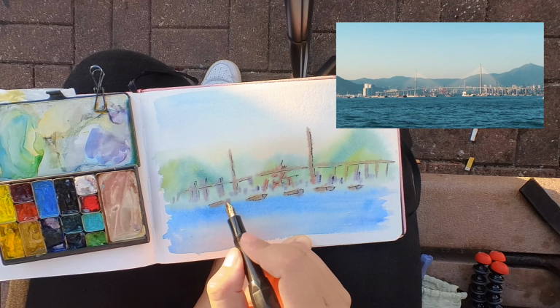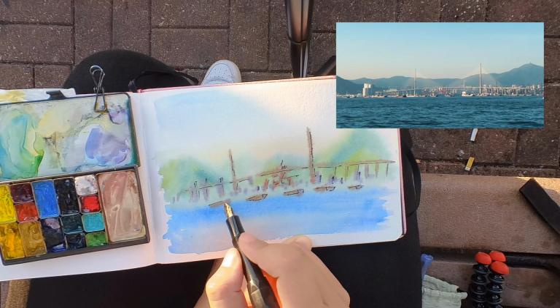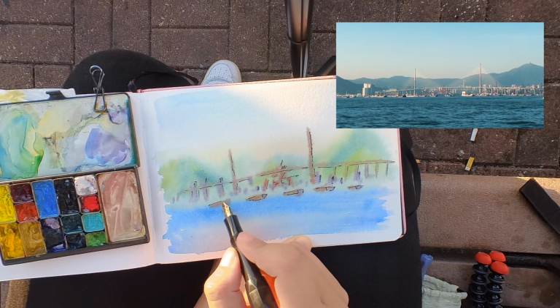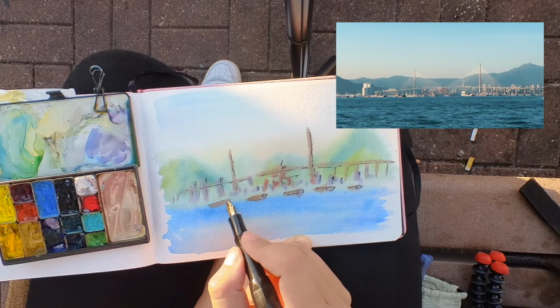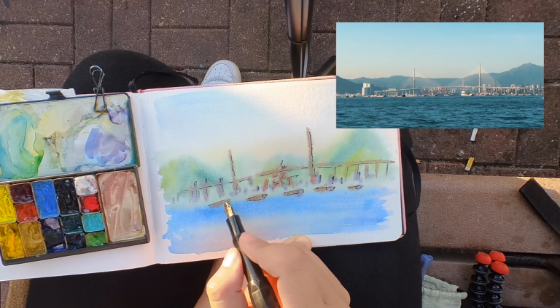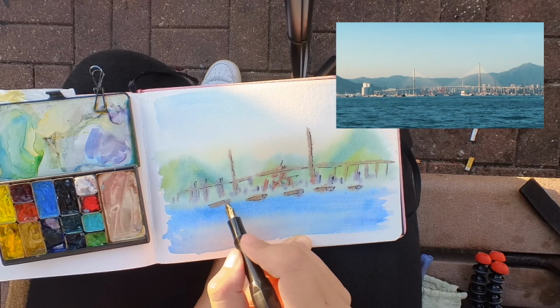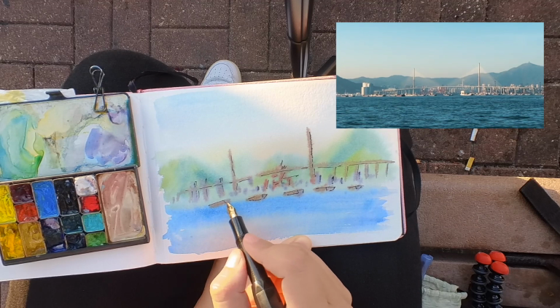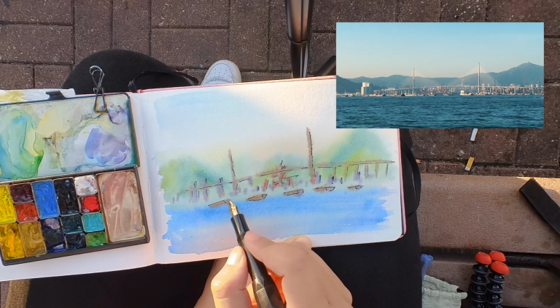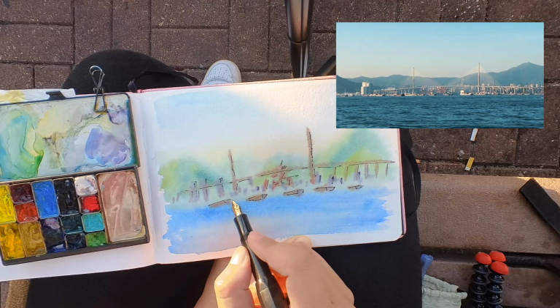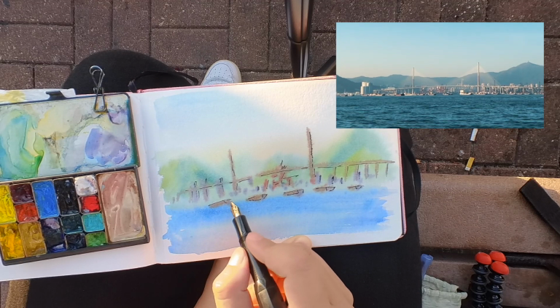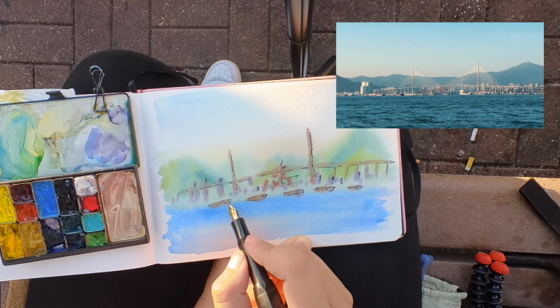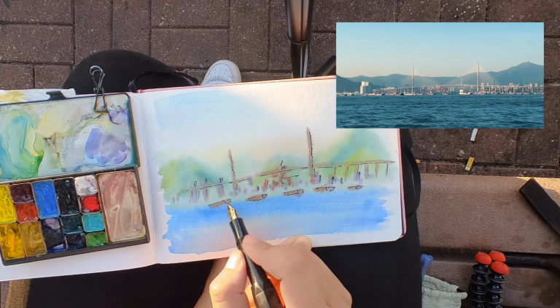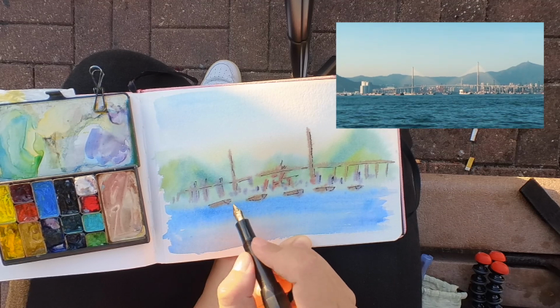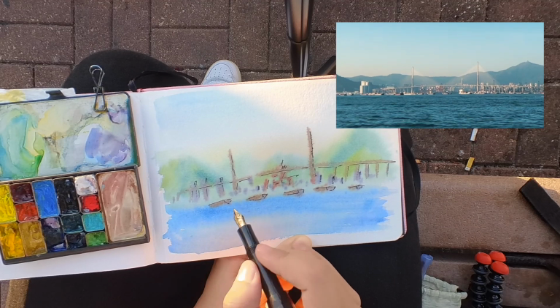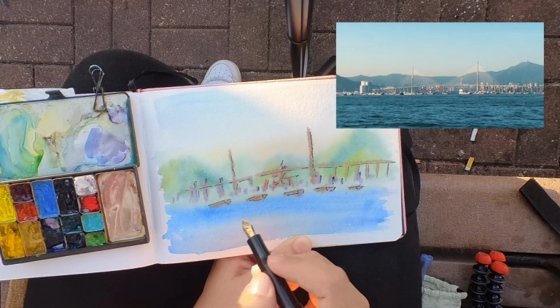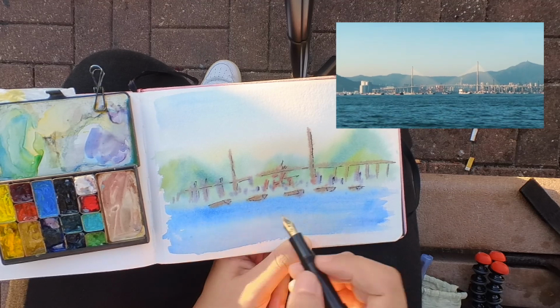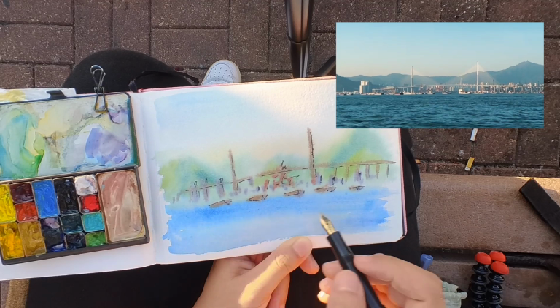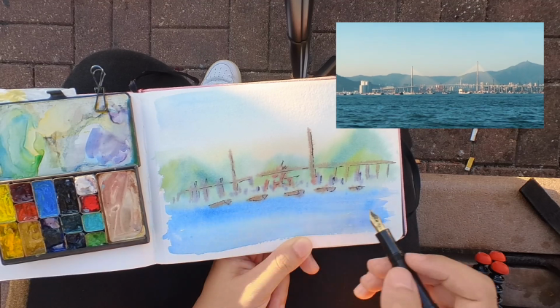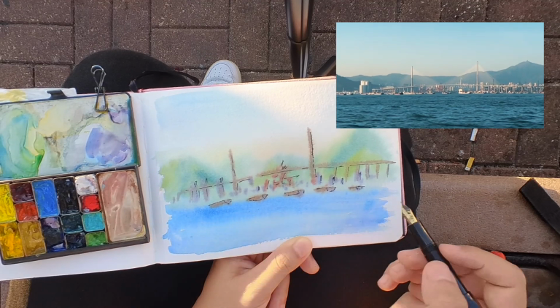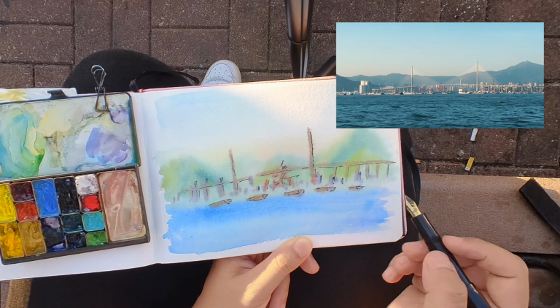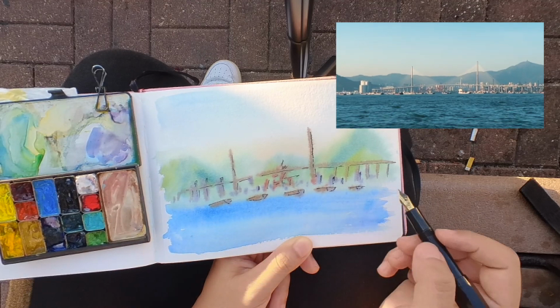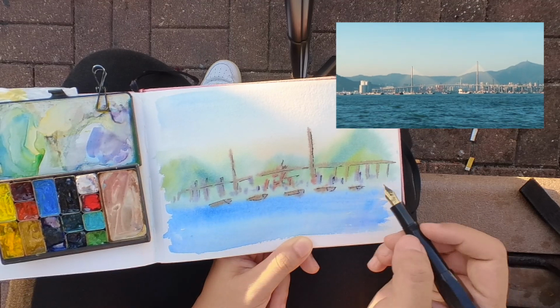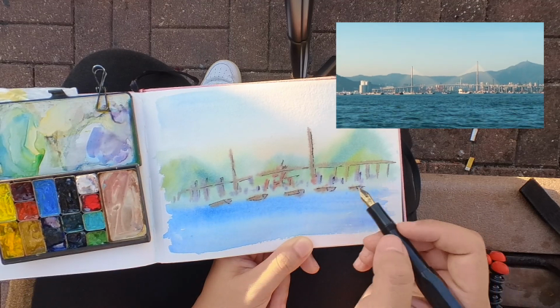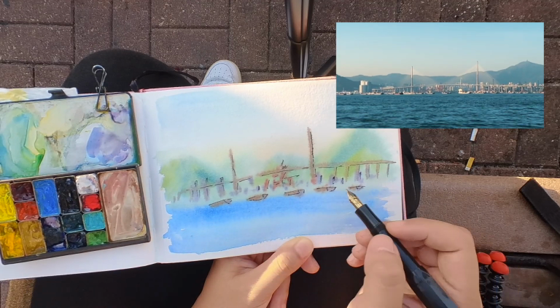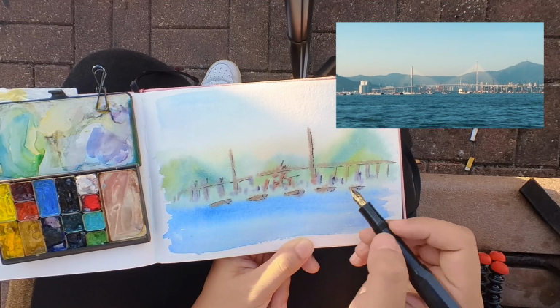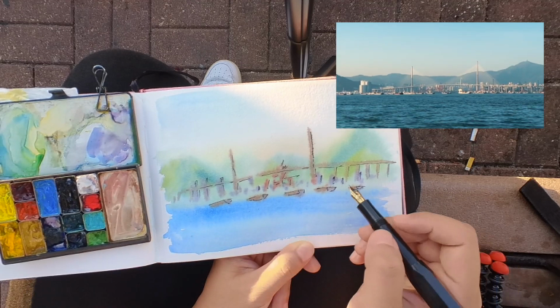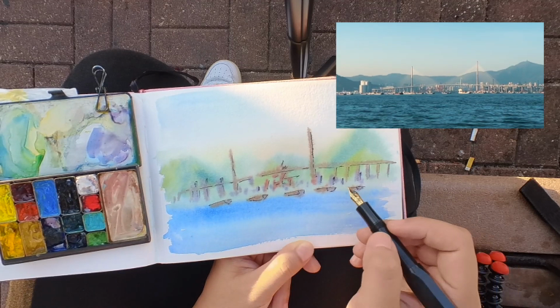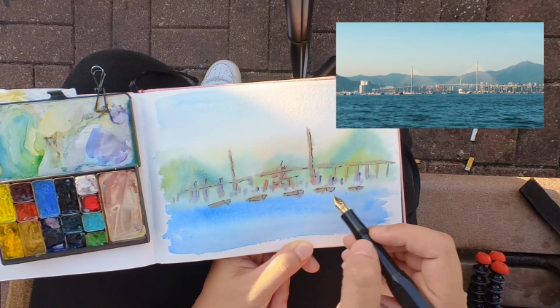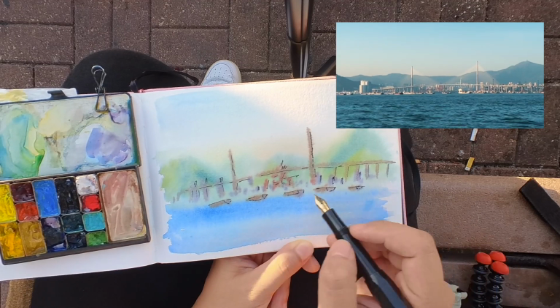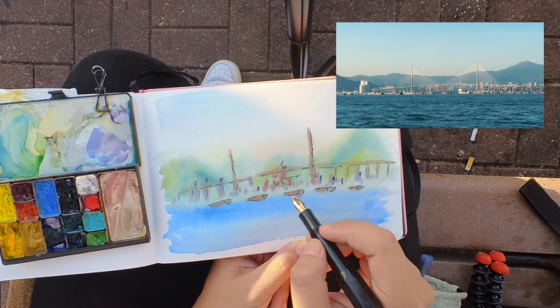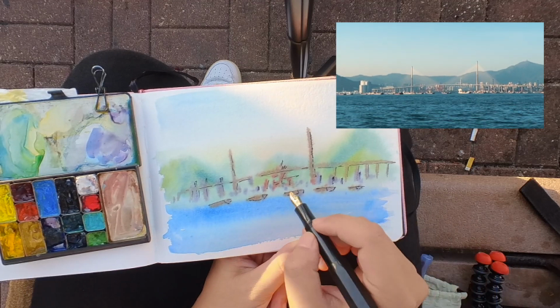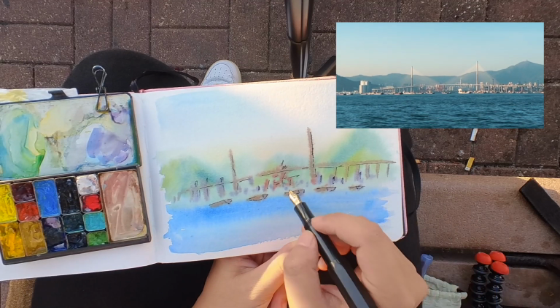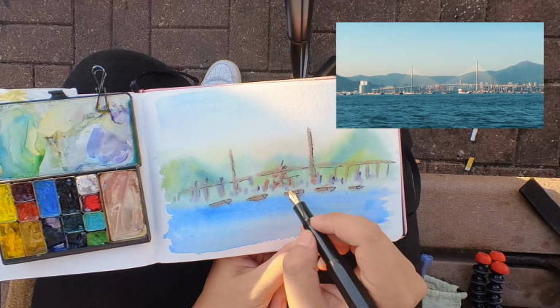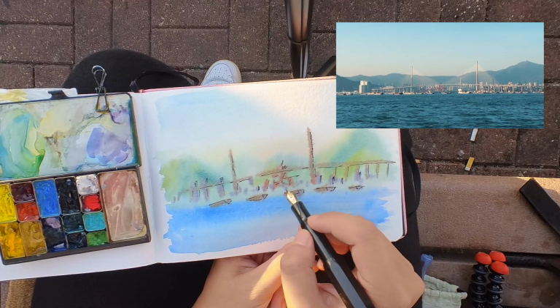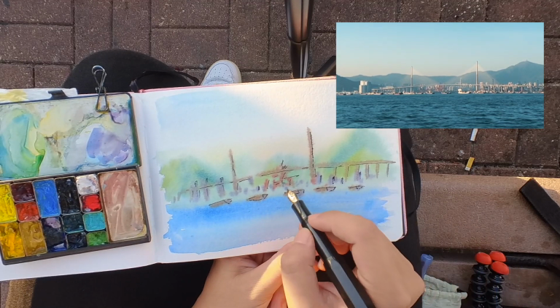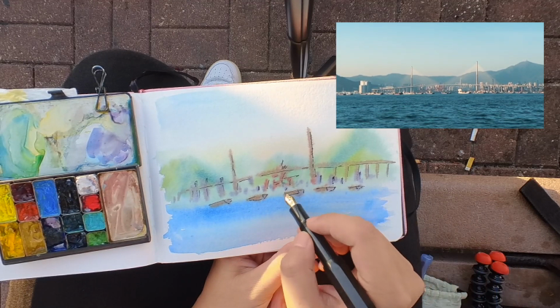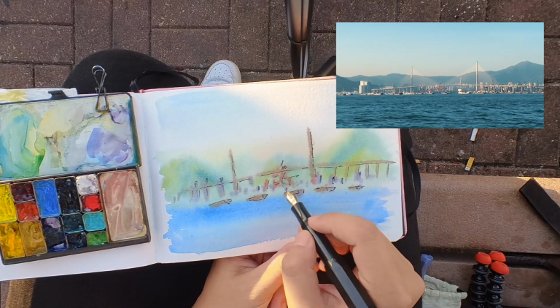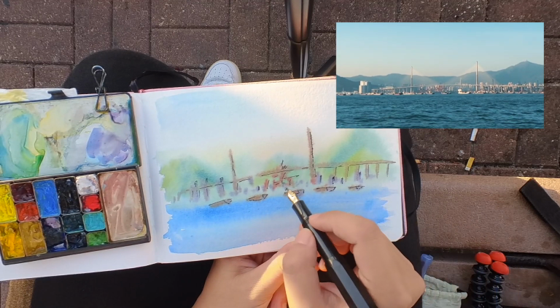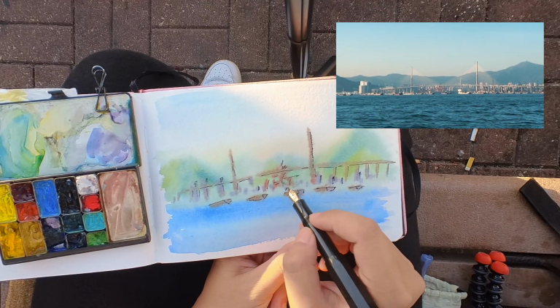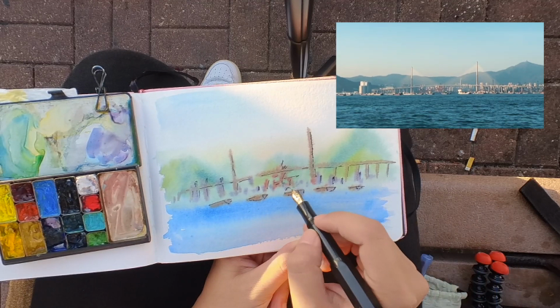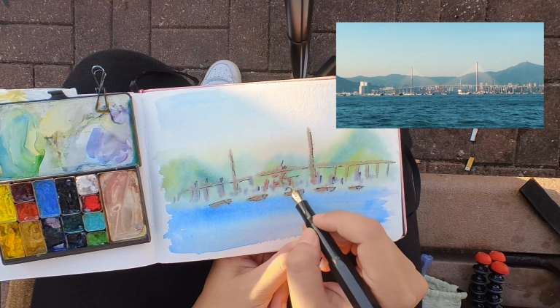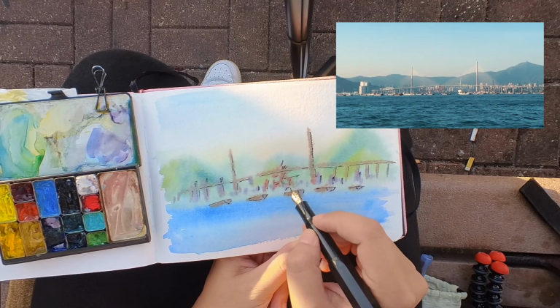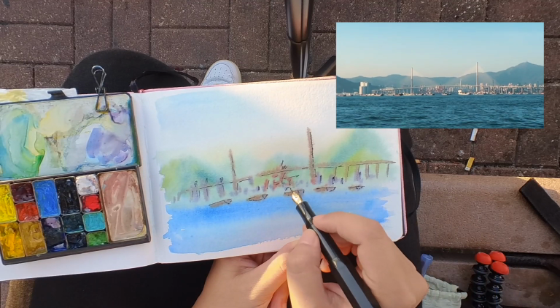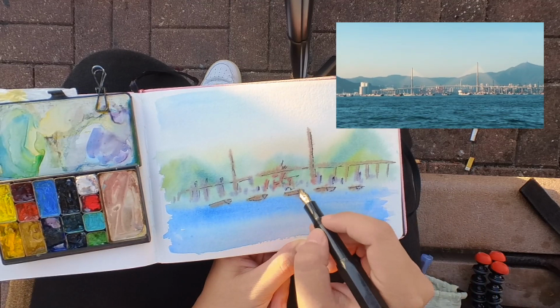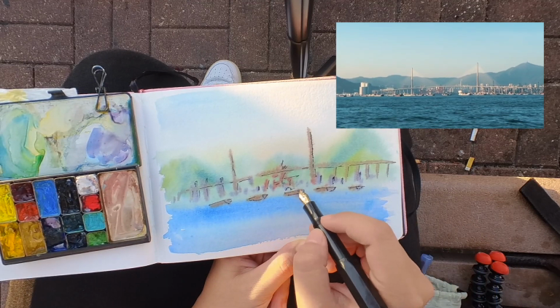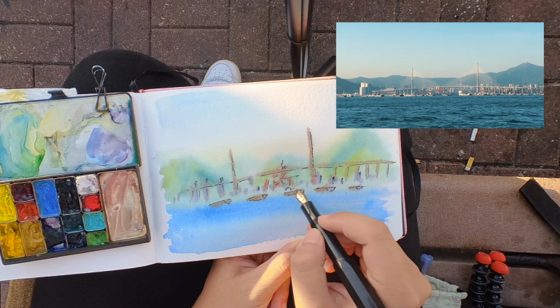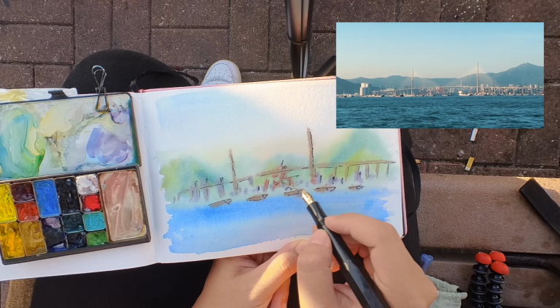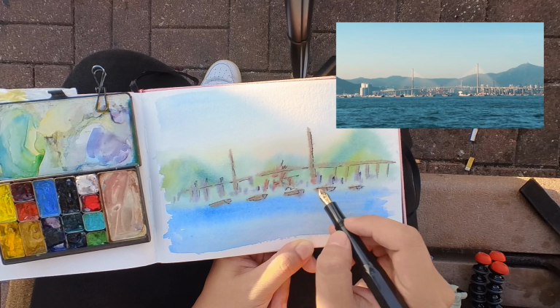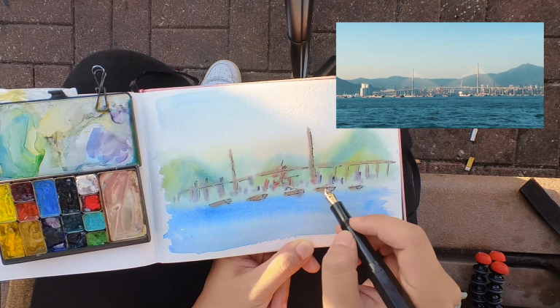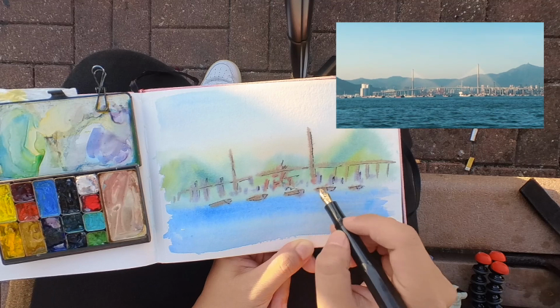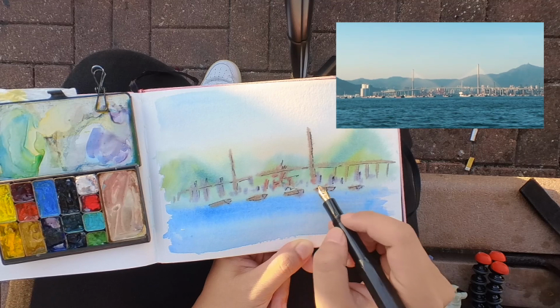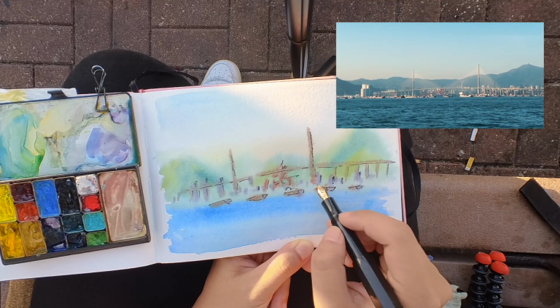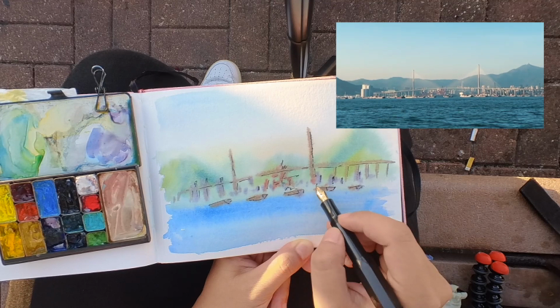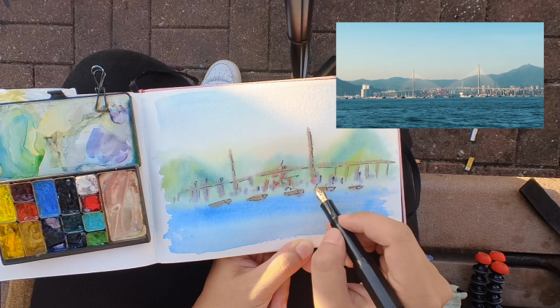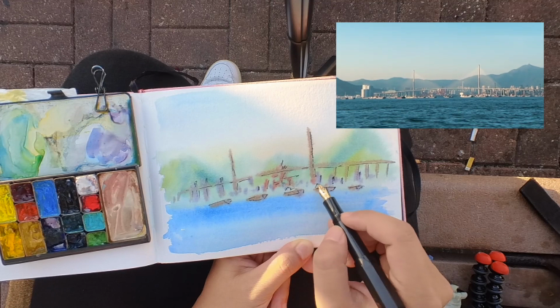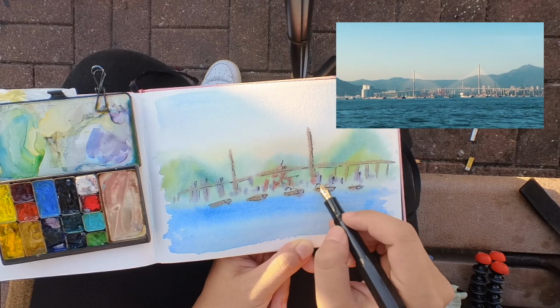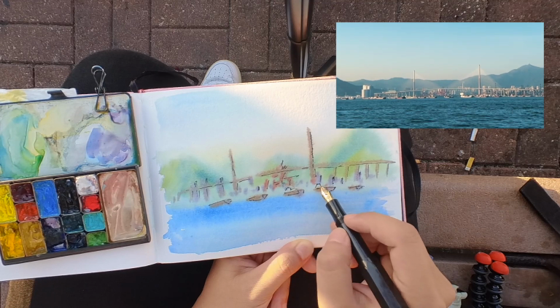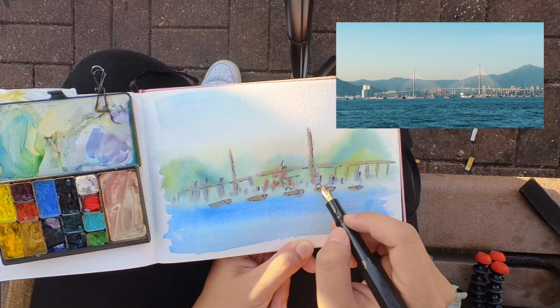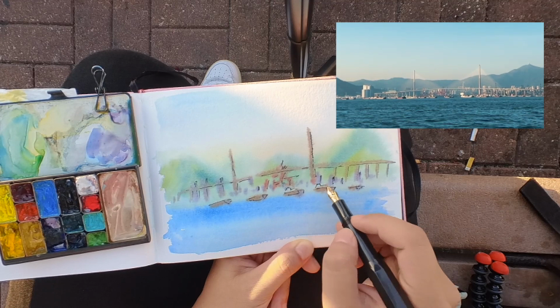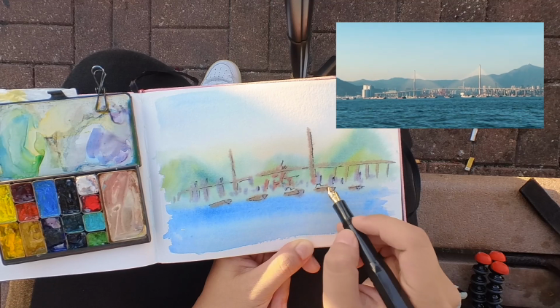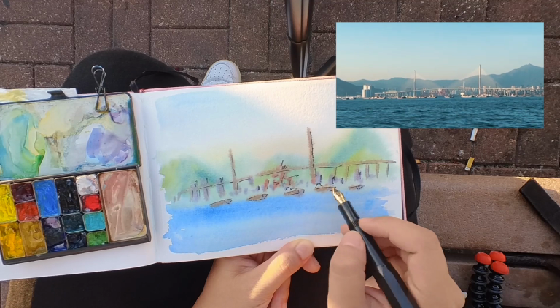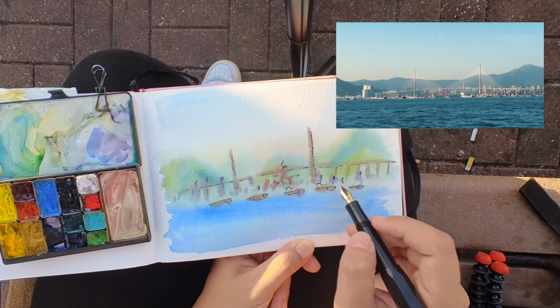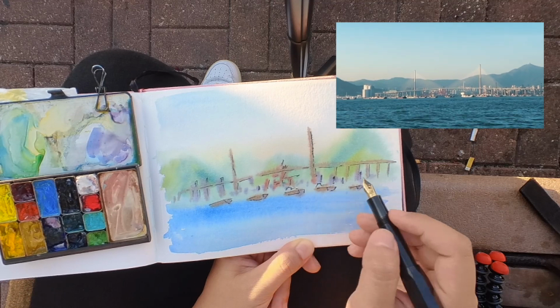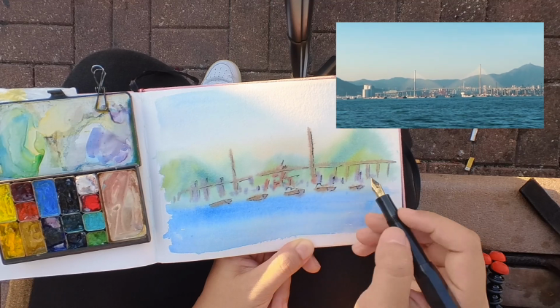And after a few more details, we're done. Less than 10 minutes, y'all — that is the beauty of quick watercolor sketching.